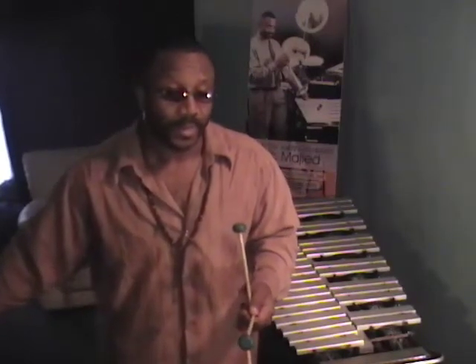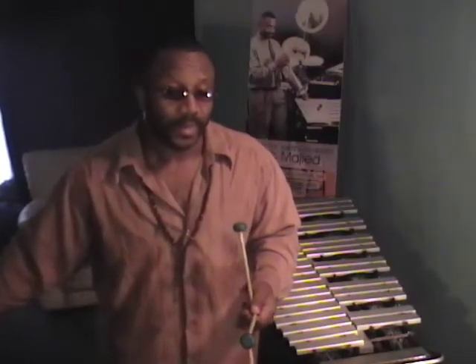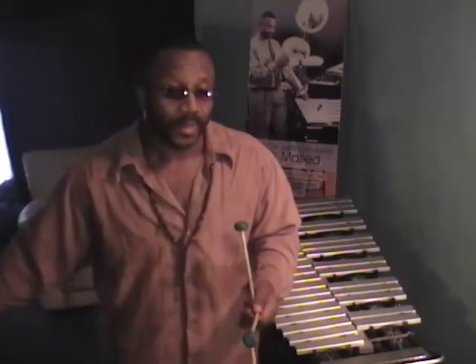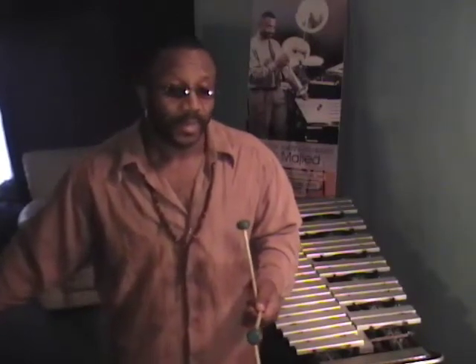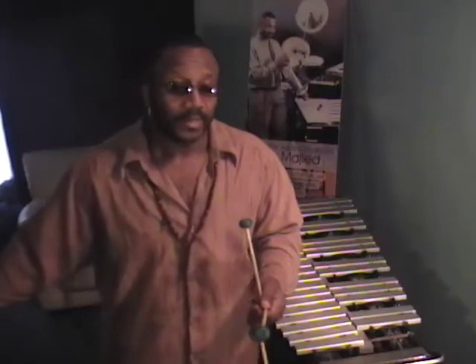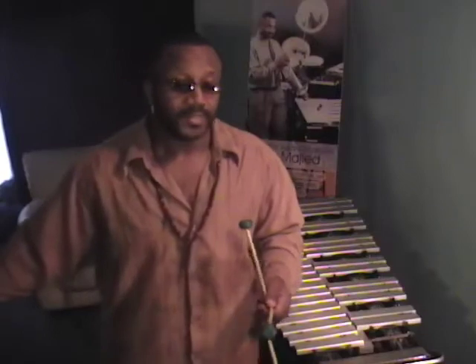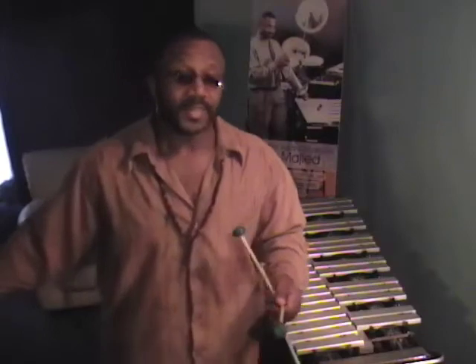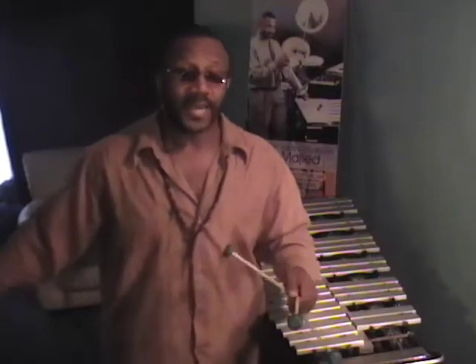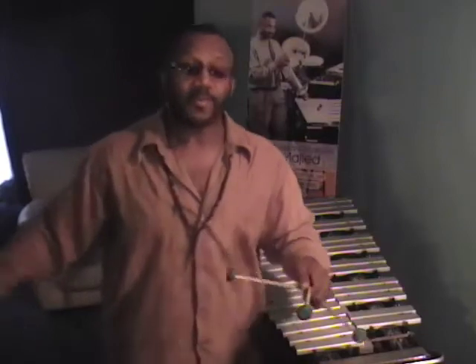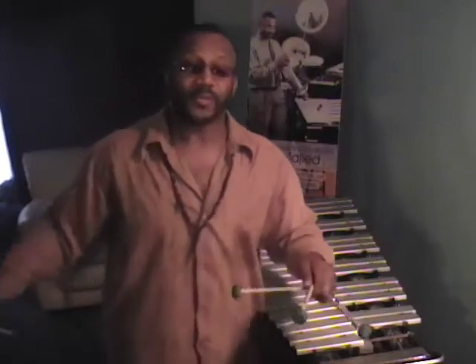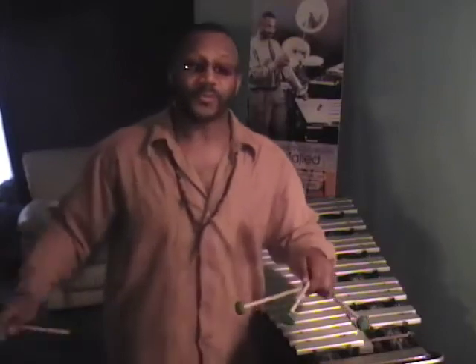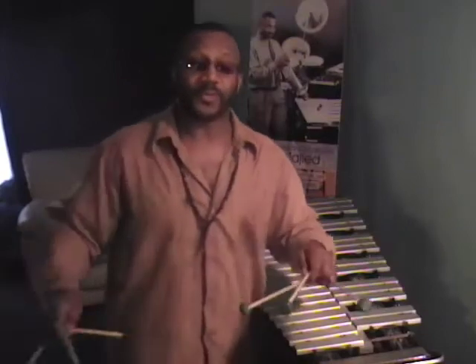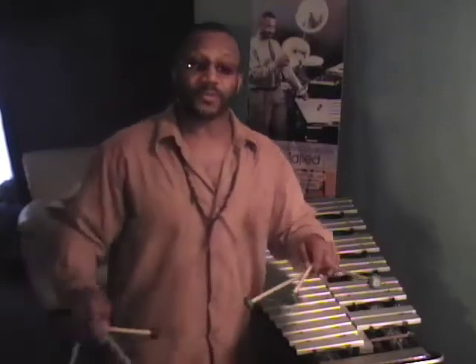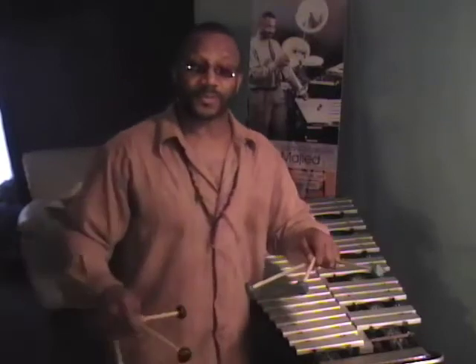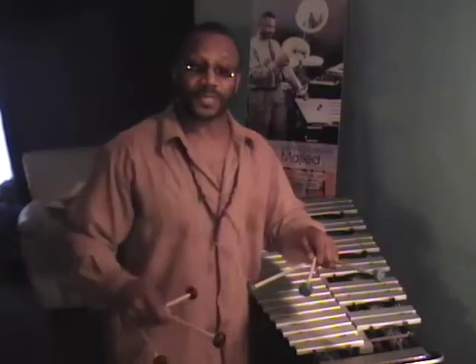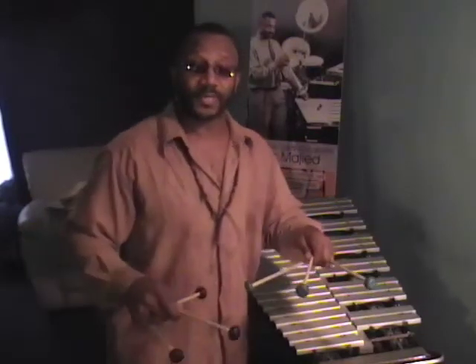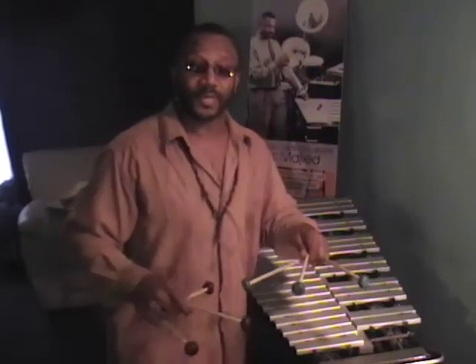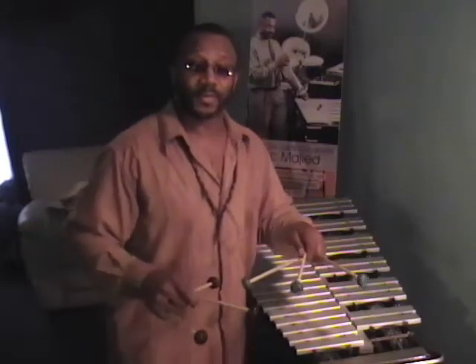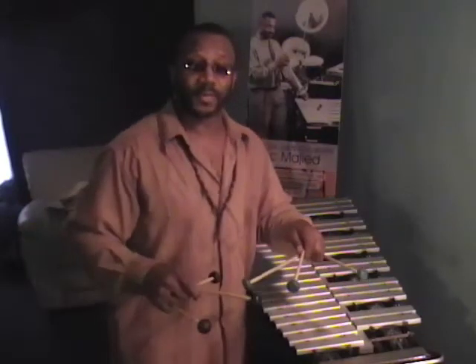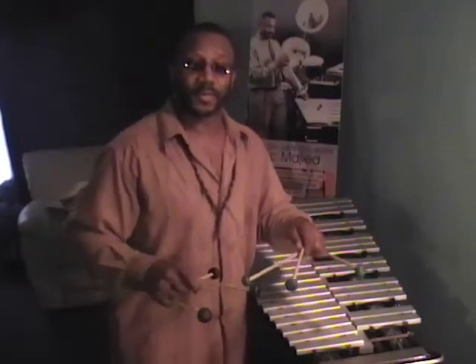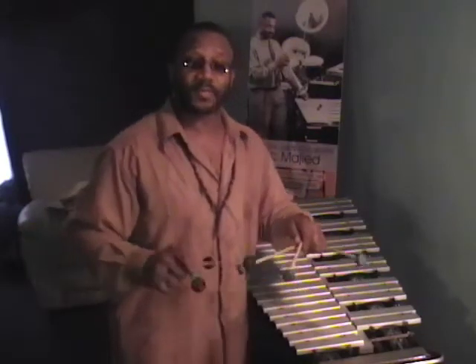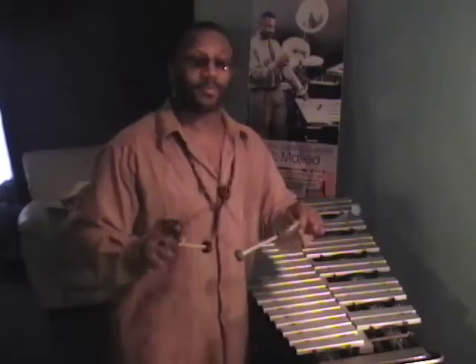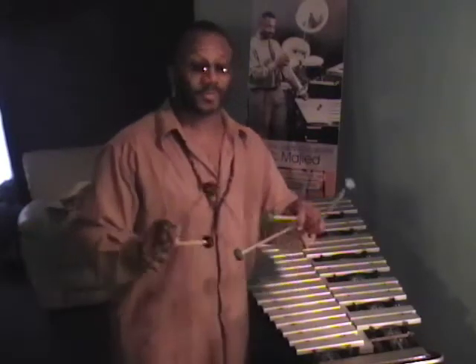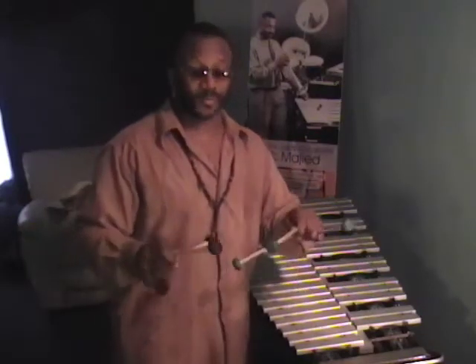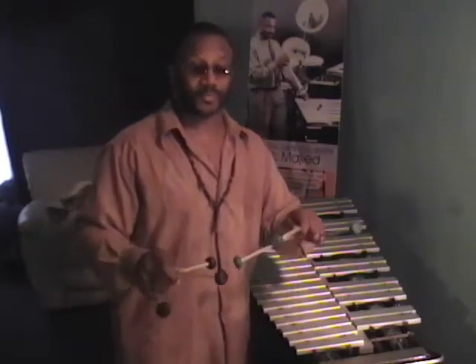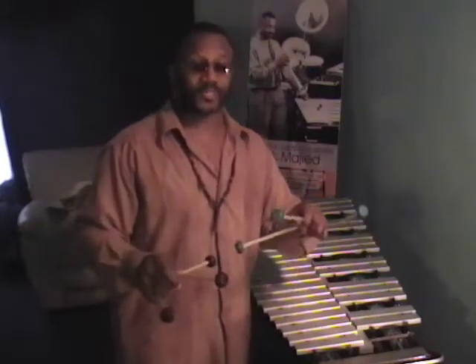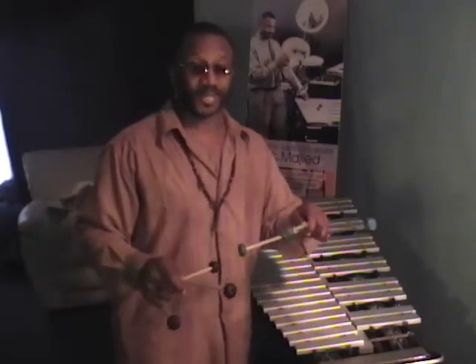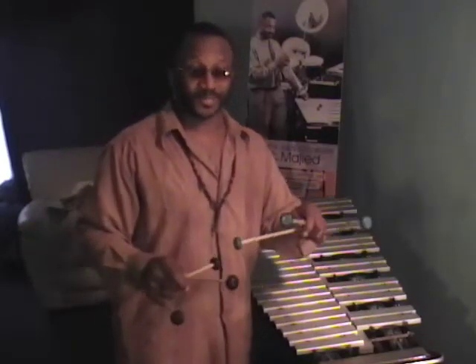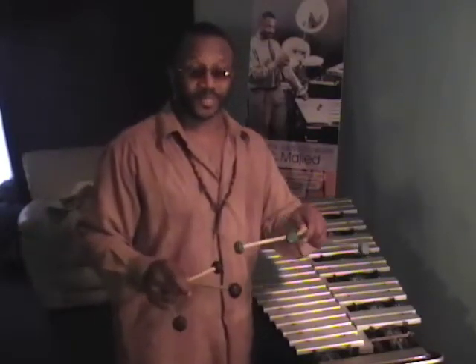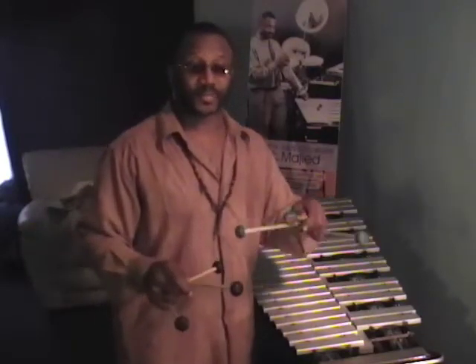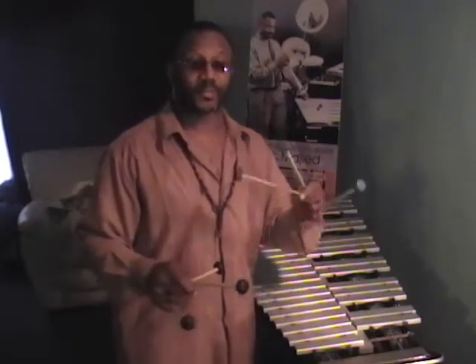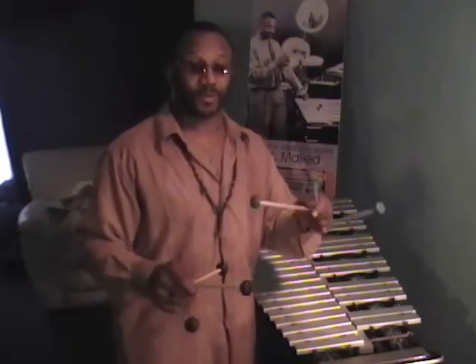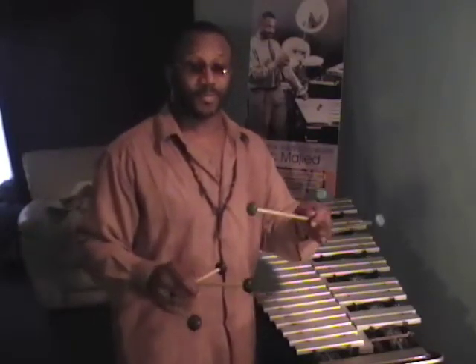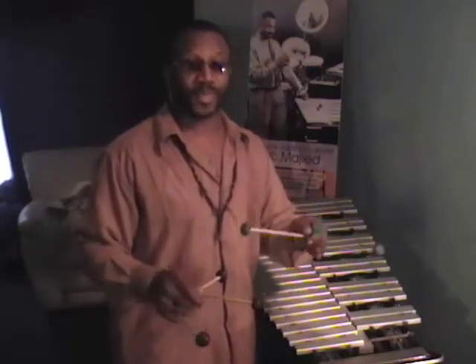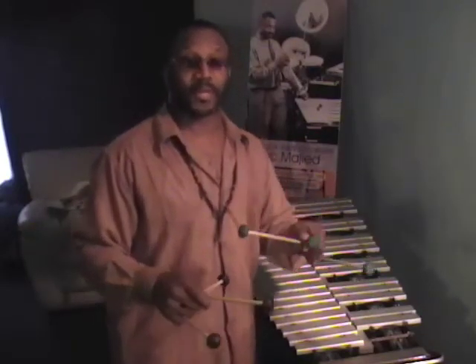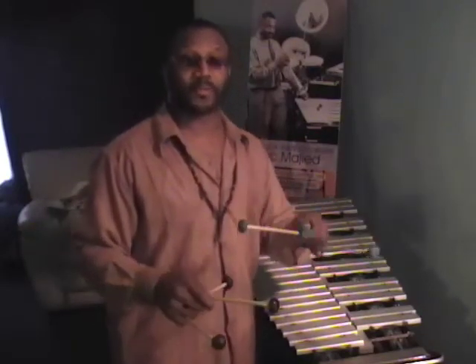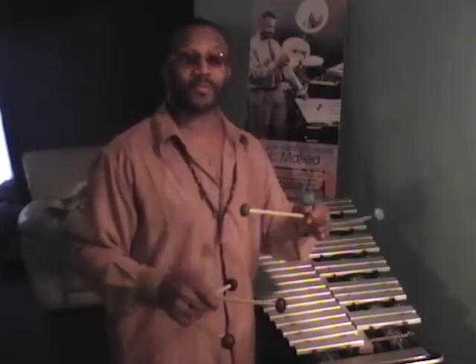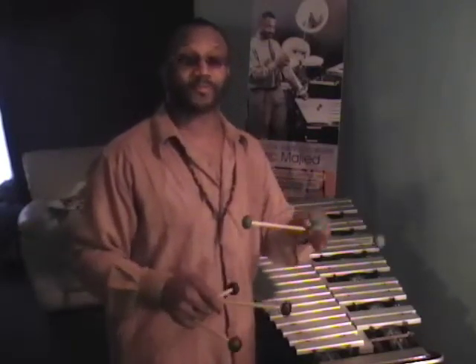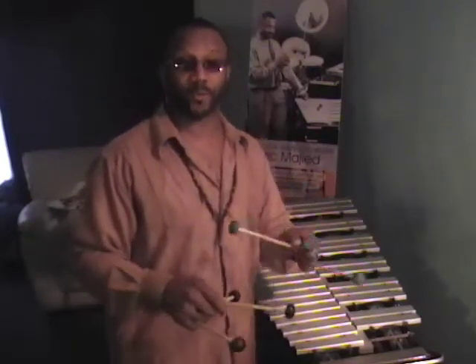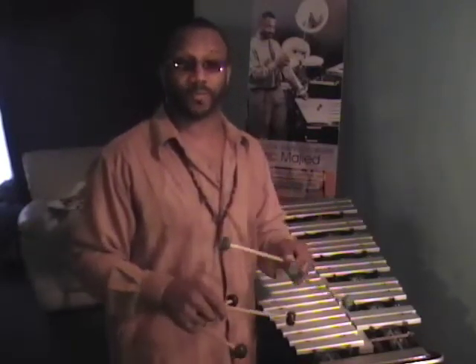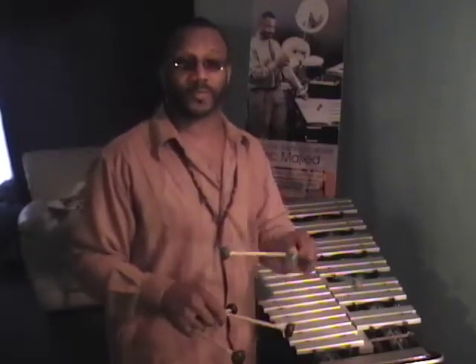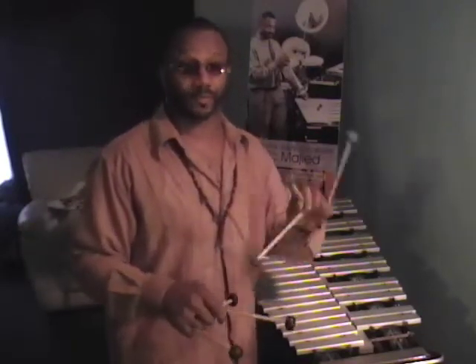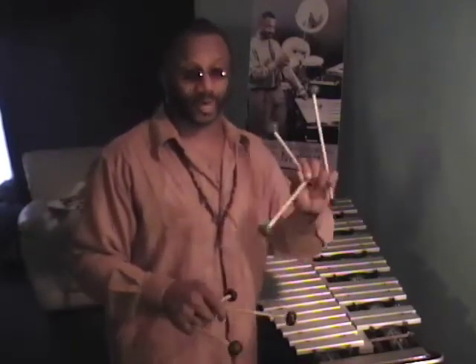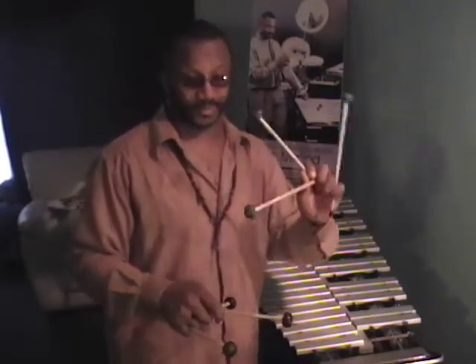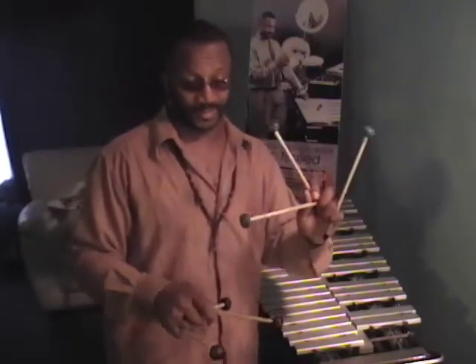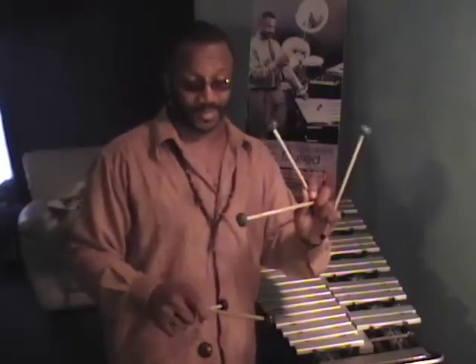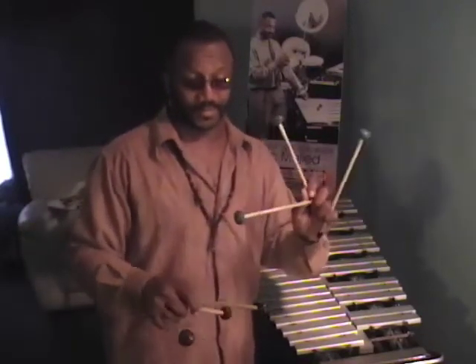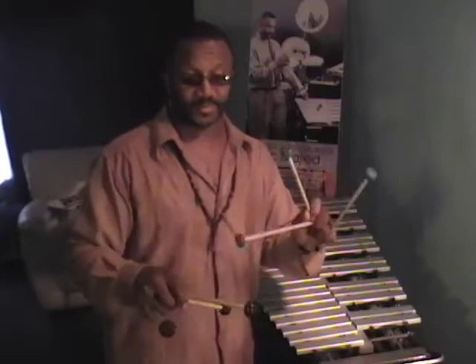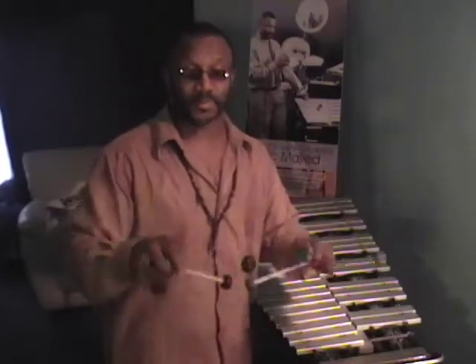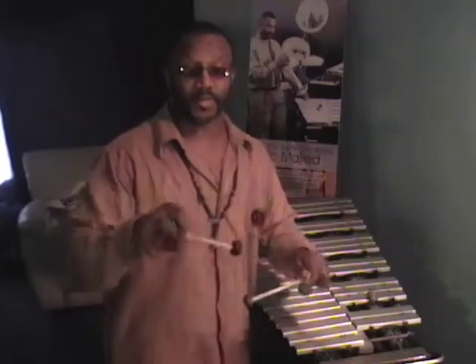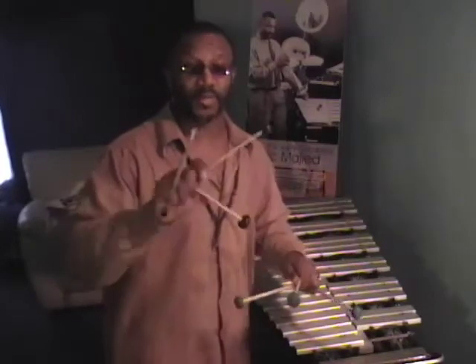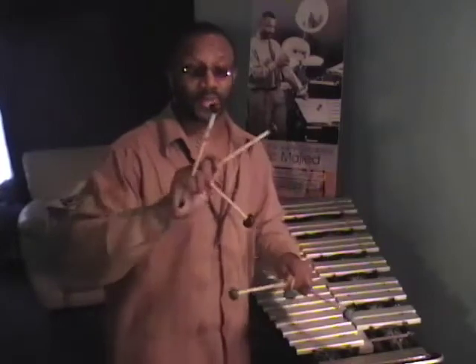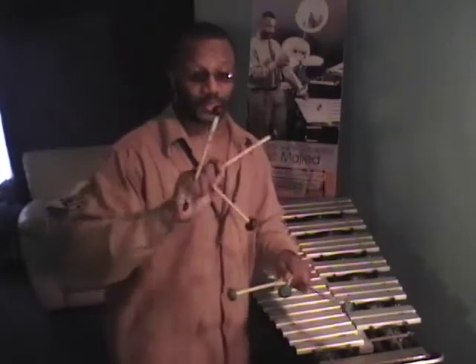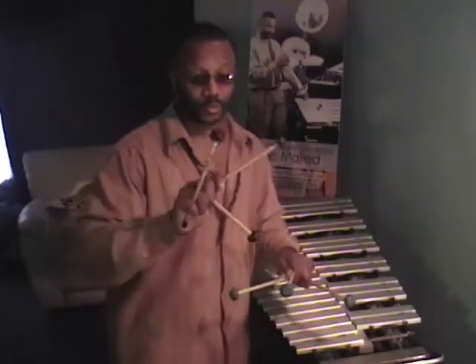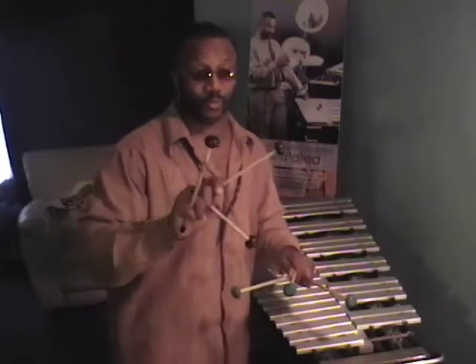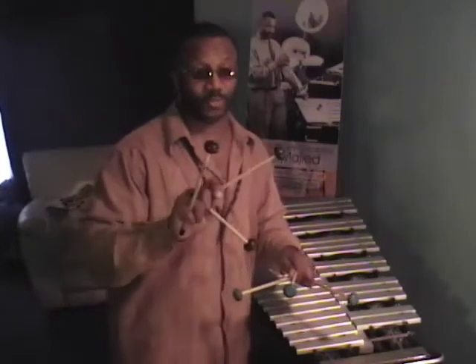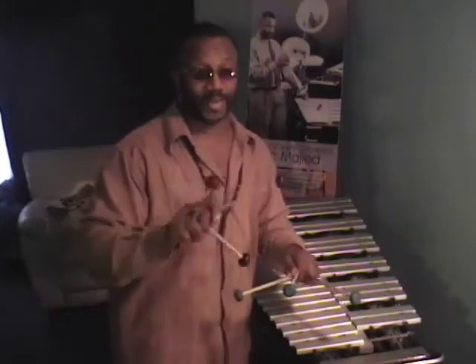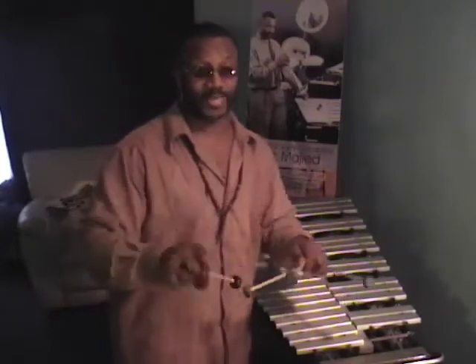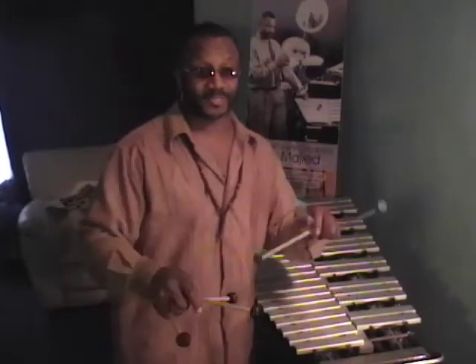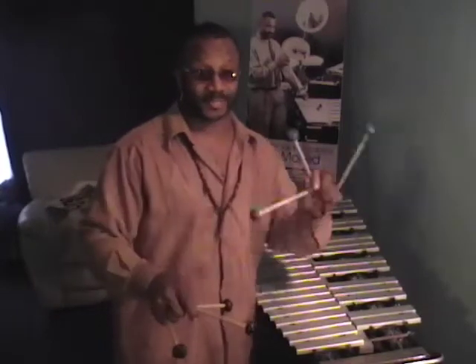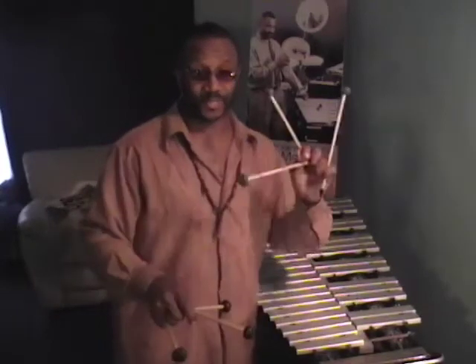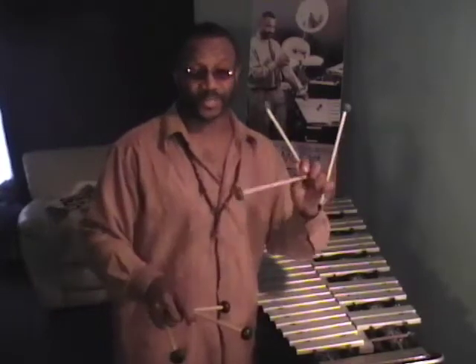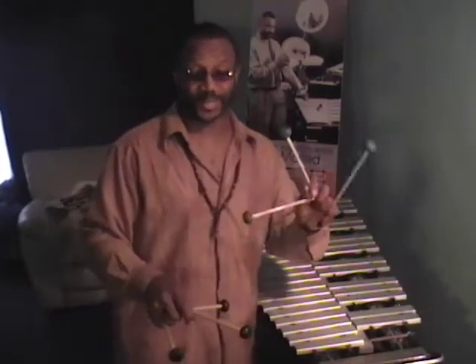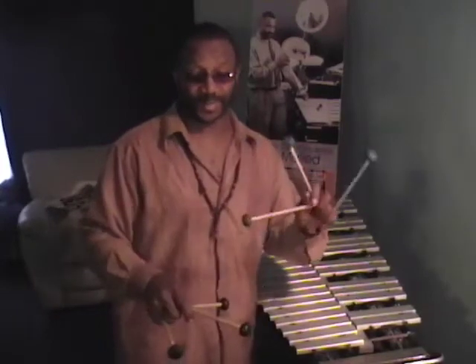Today I'm introducing the Mr. Majestic three mallet performance process. There are three mallets in each hand.